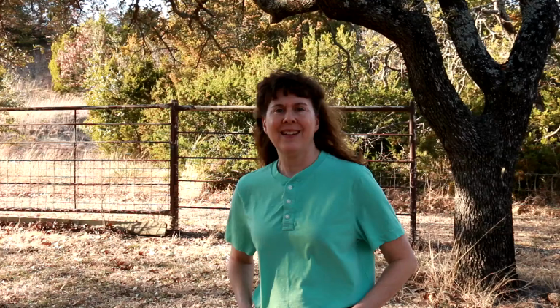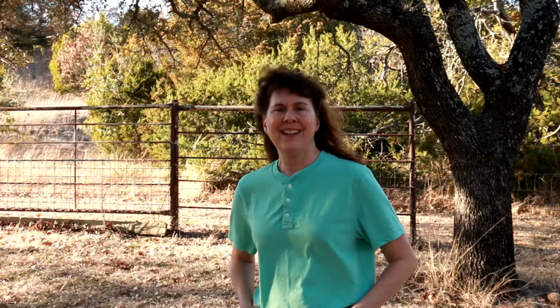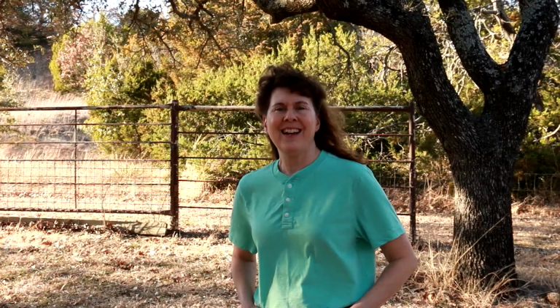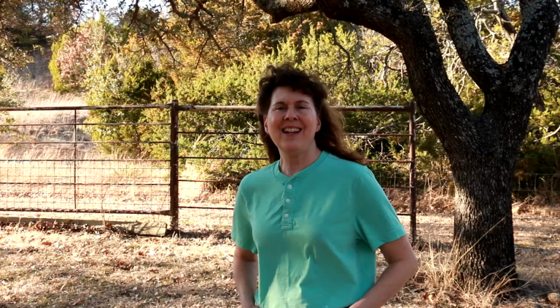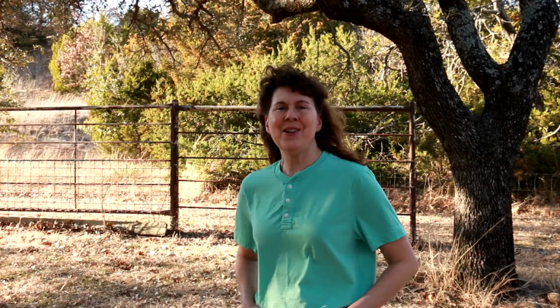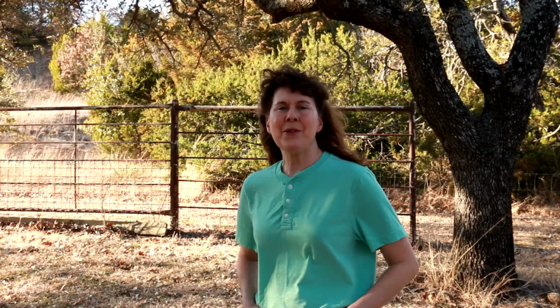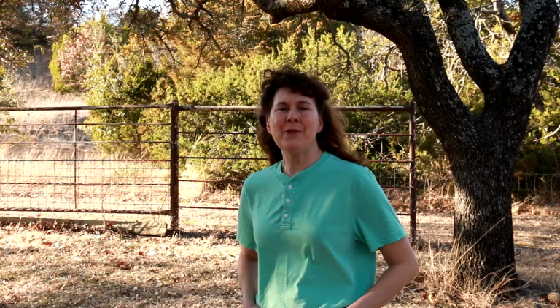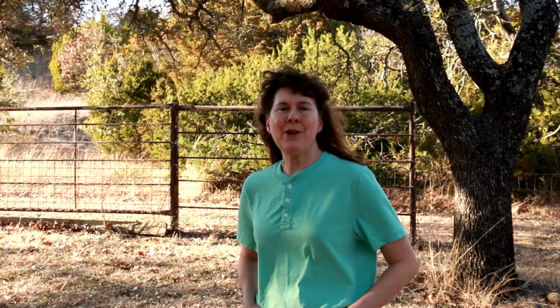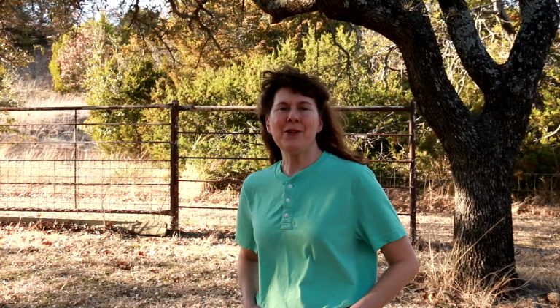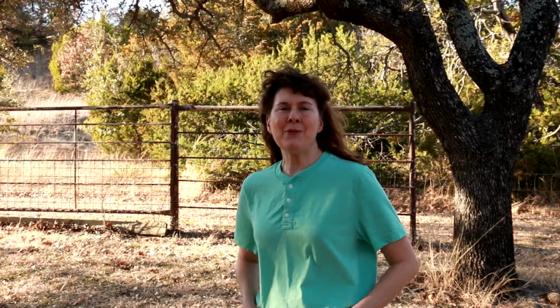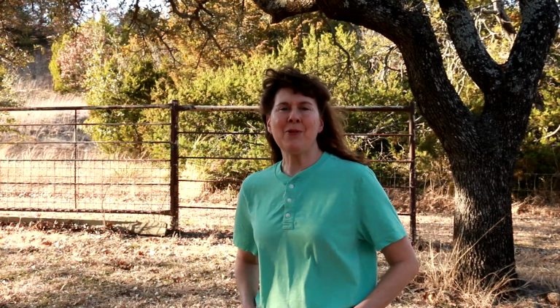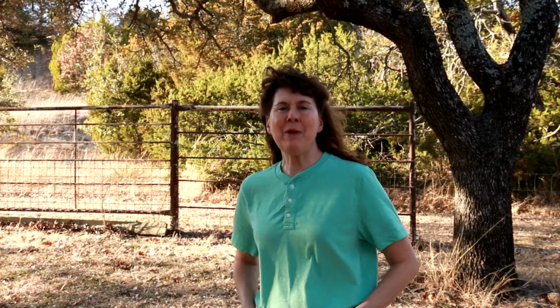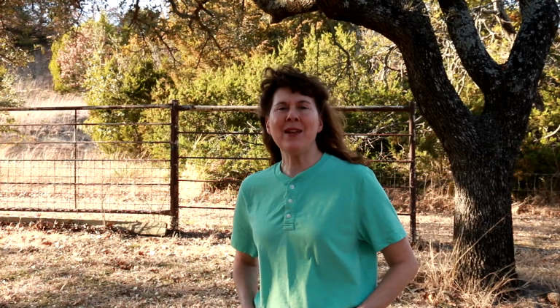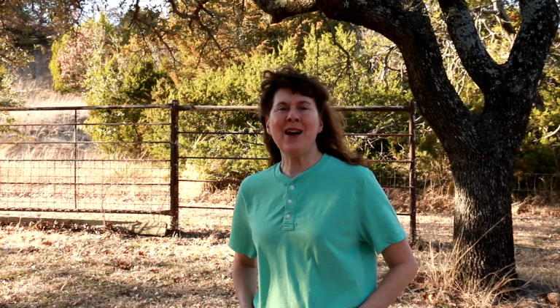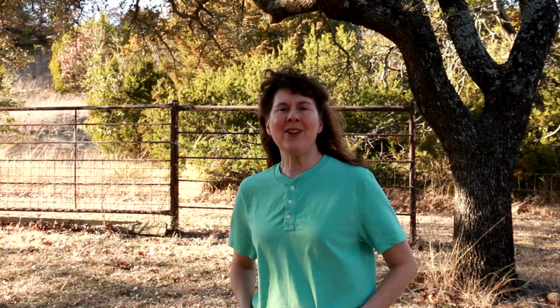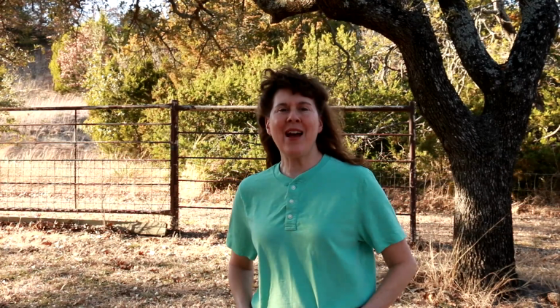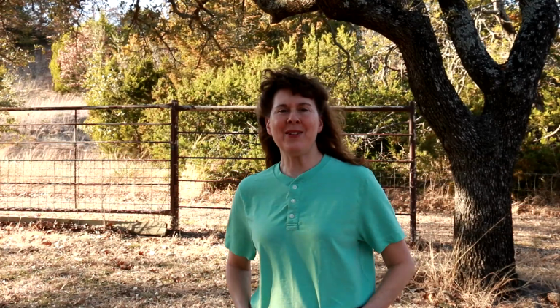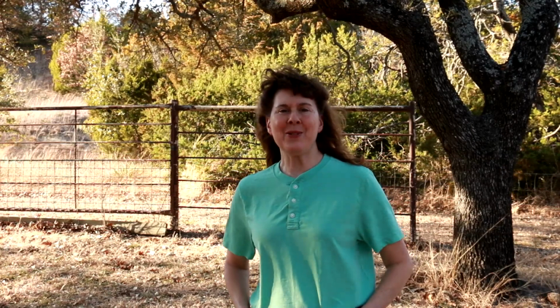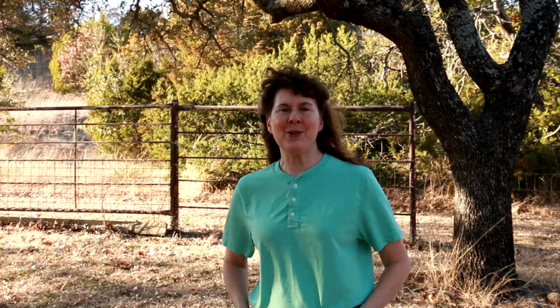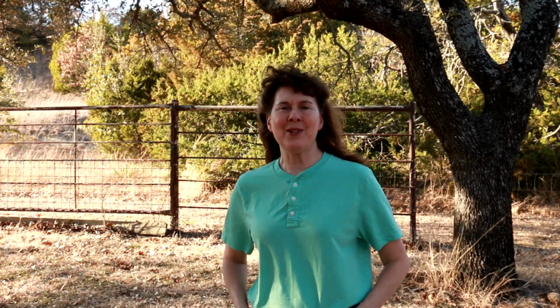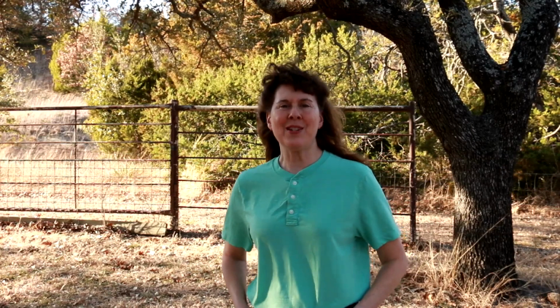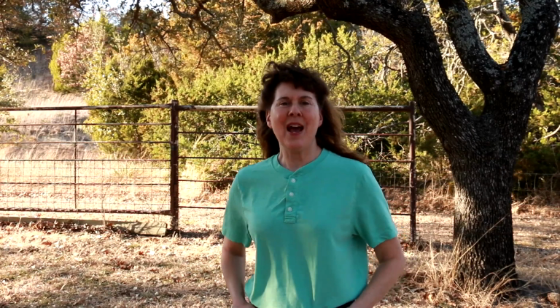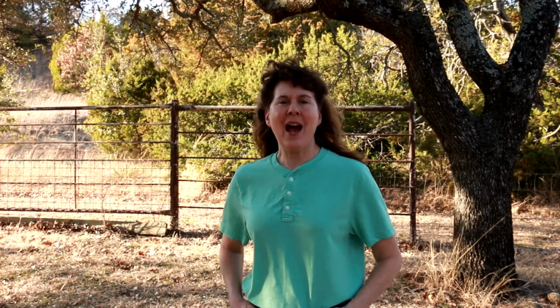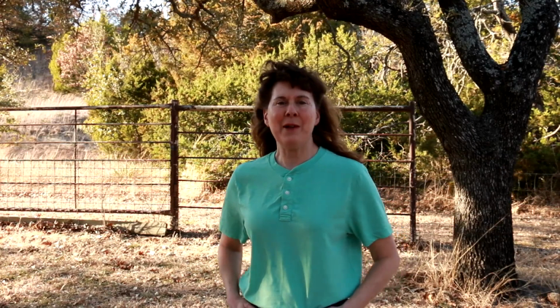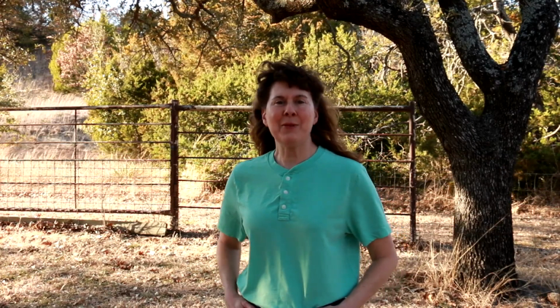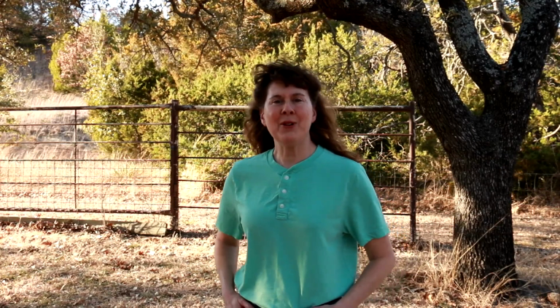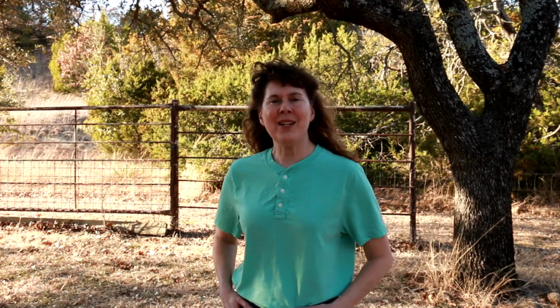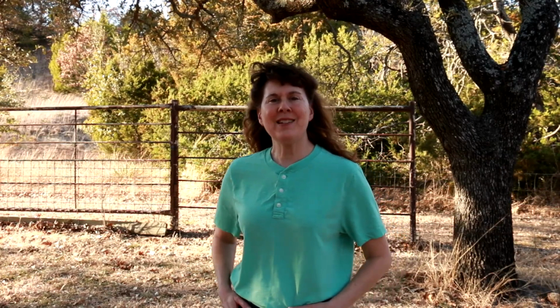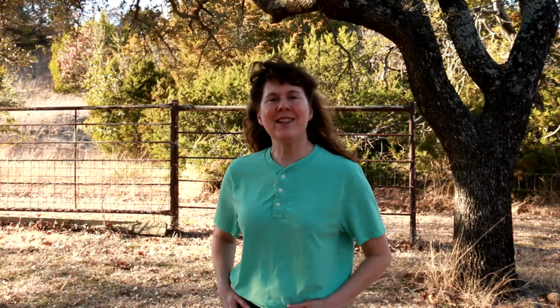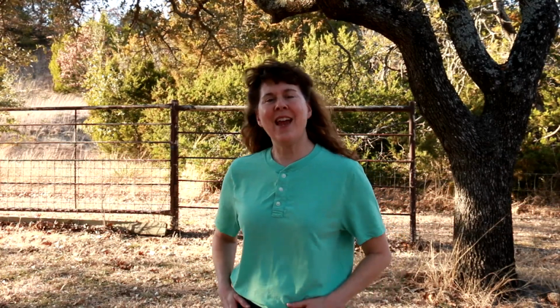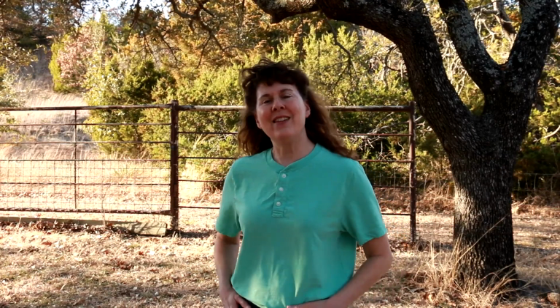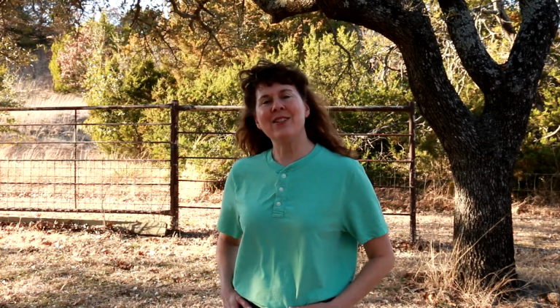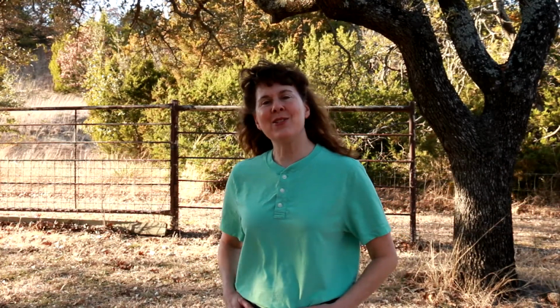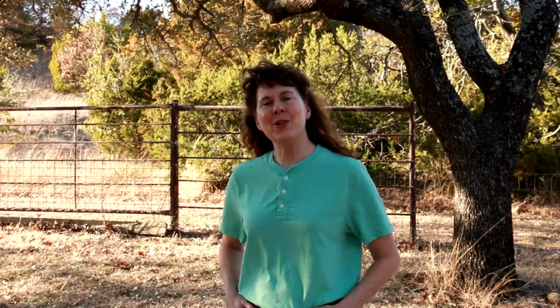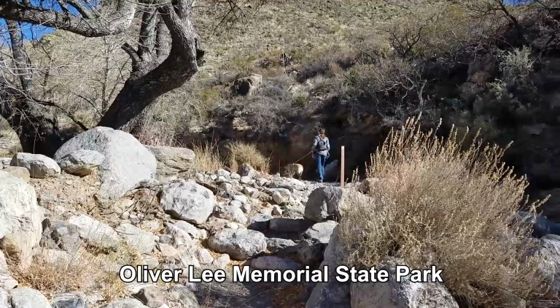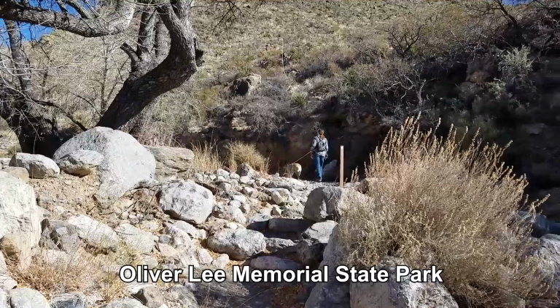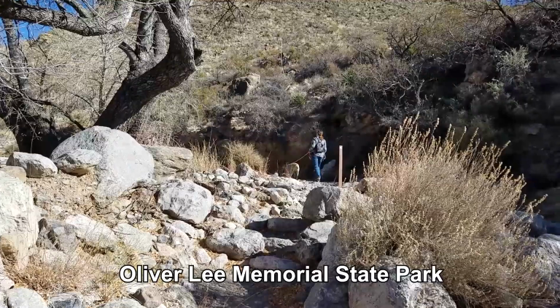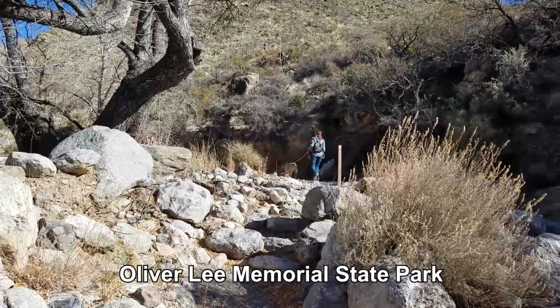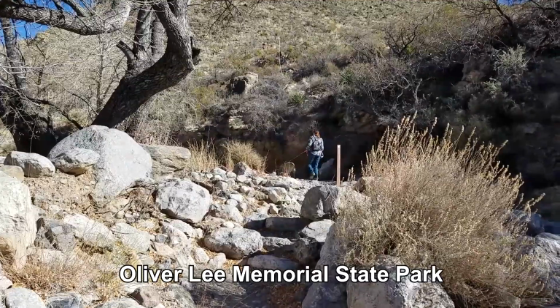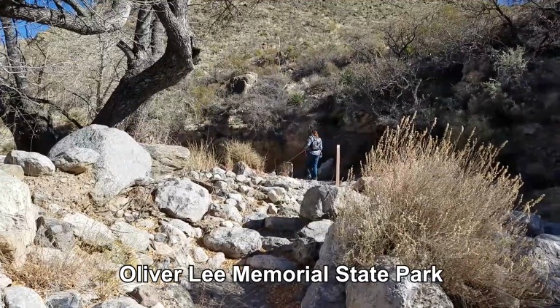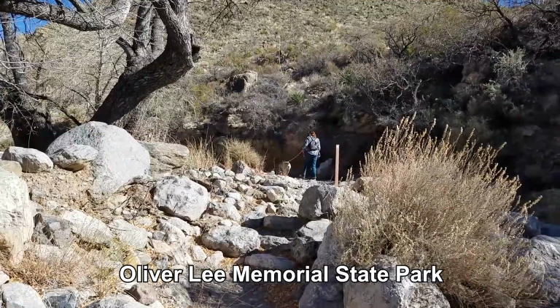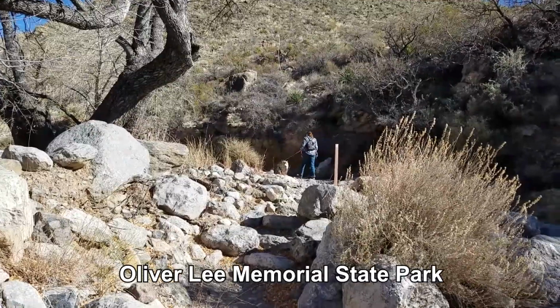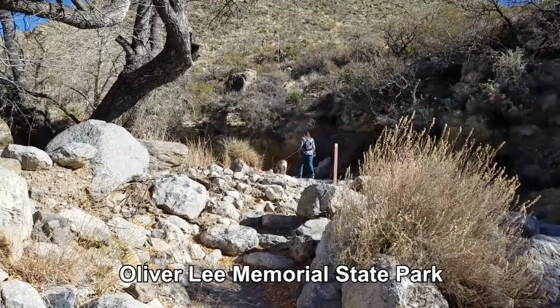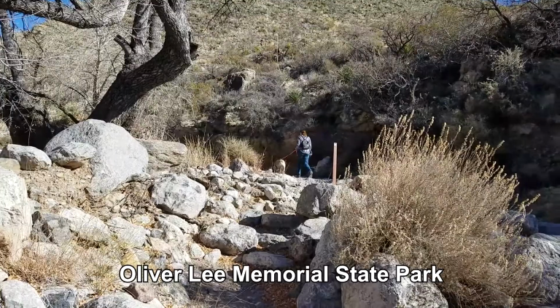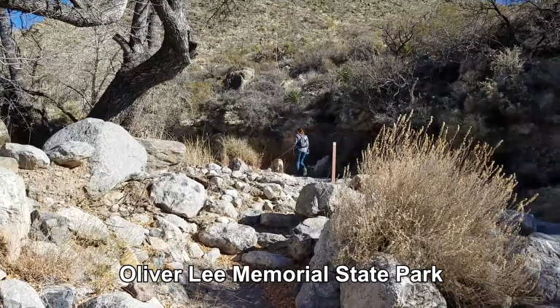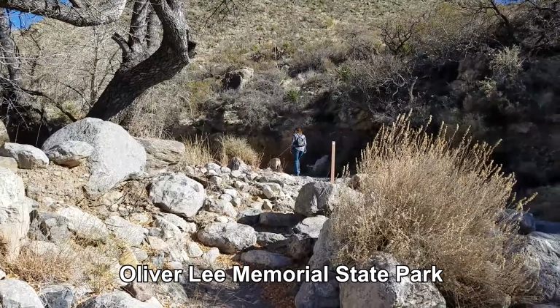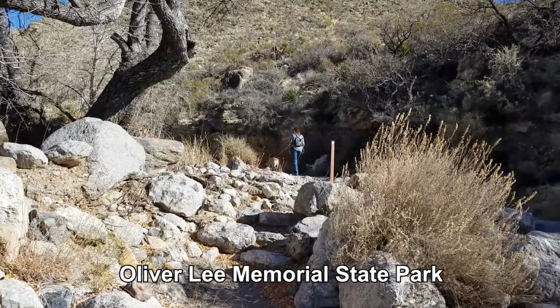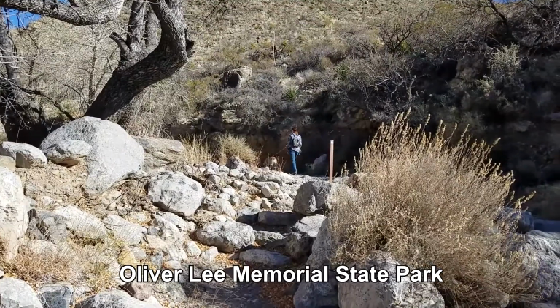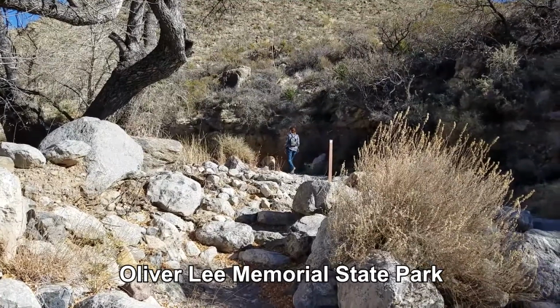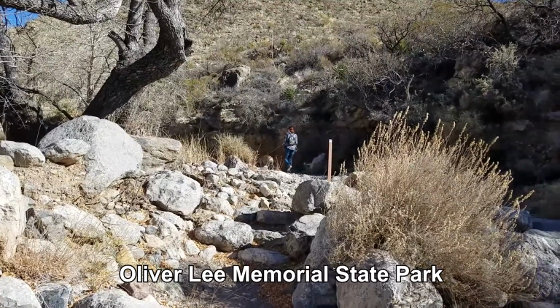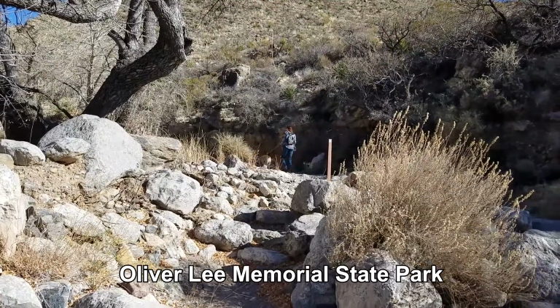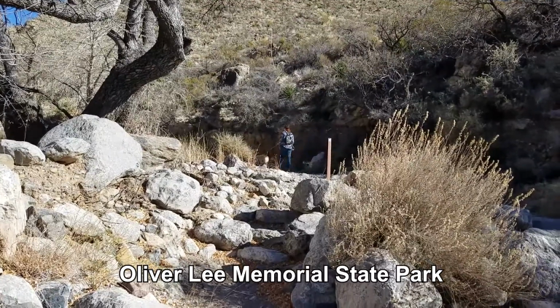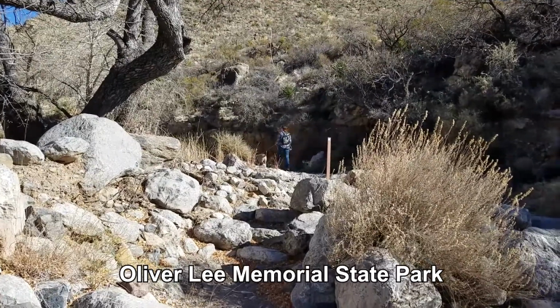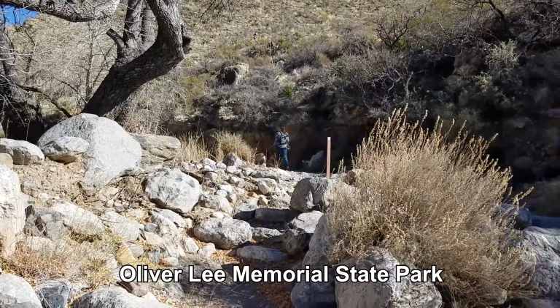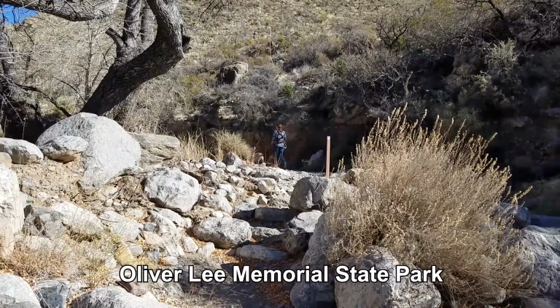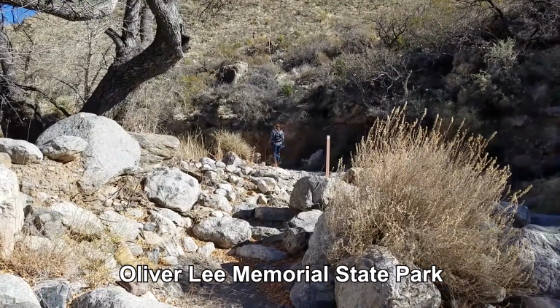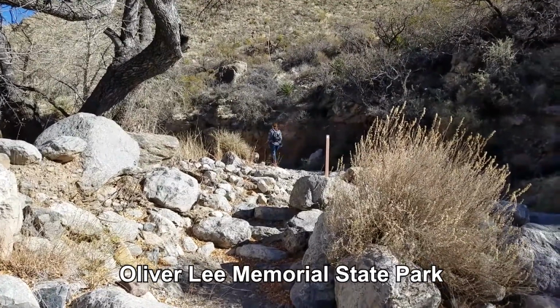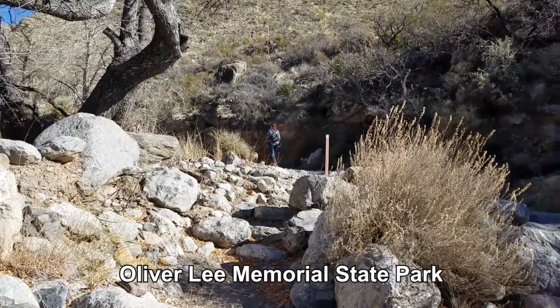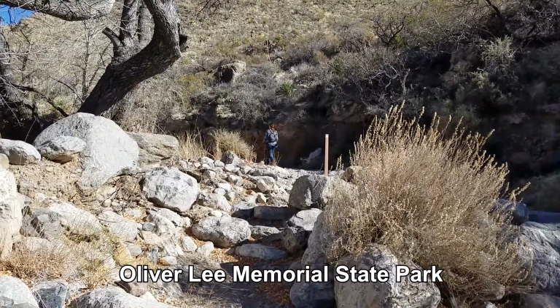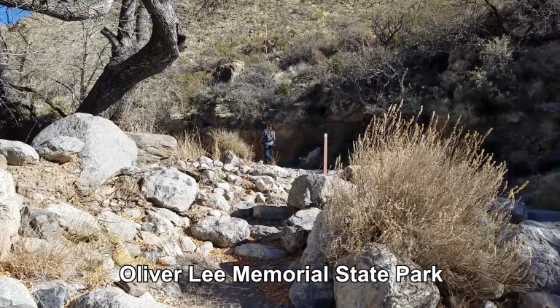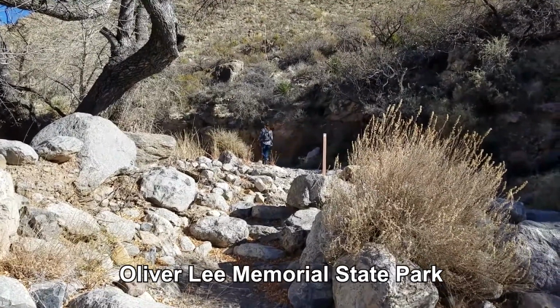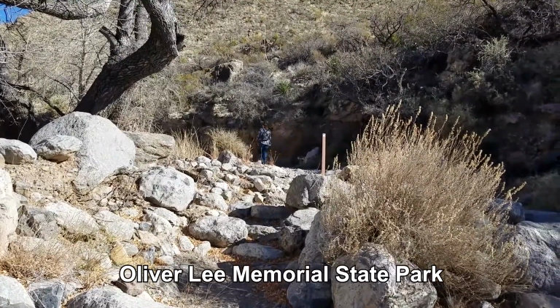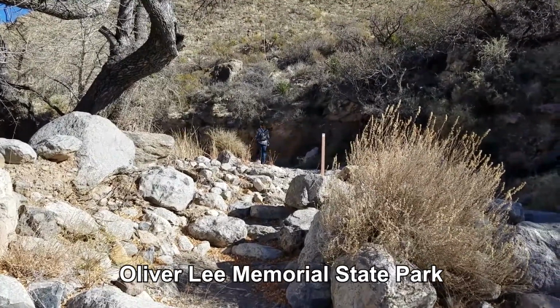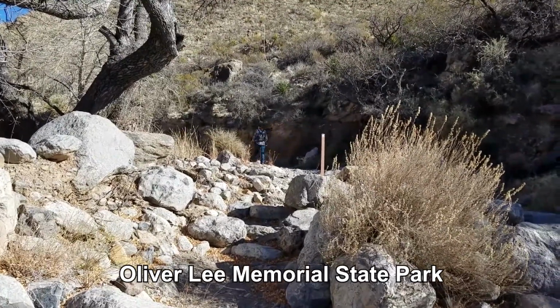Hello and welcome to Wobbly Otter Outdoors. I'm Chris and this is a quick look at the Oliver Lee Memorial State Park of New Mexico.